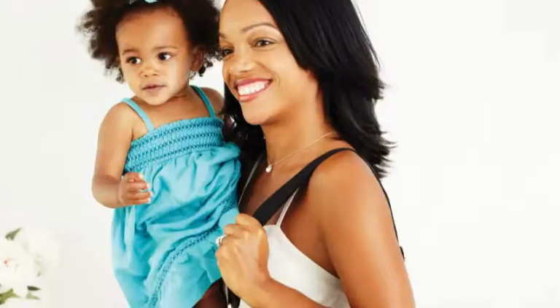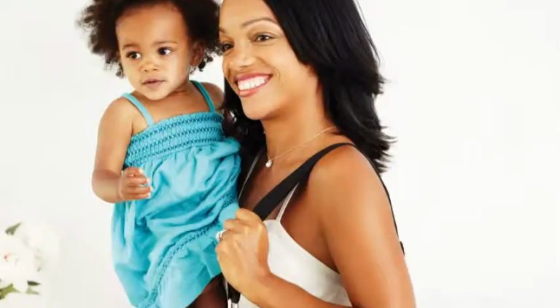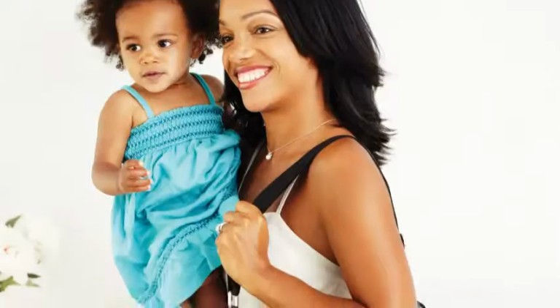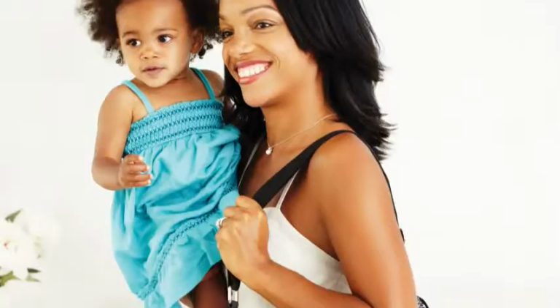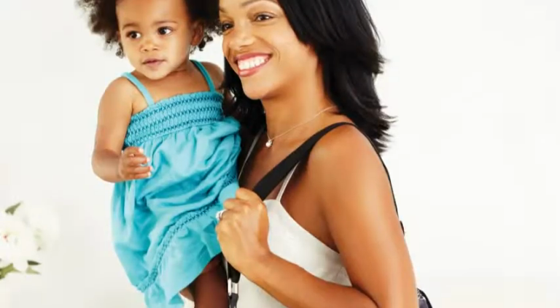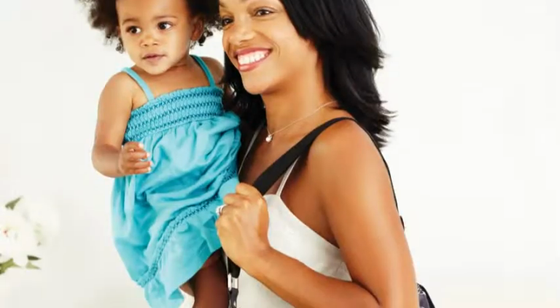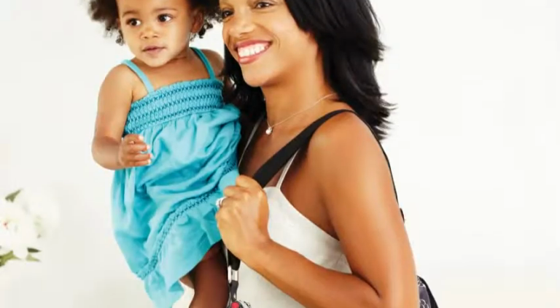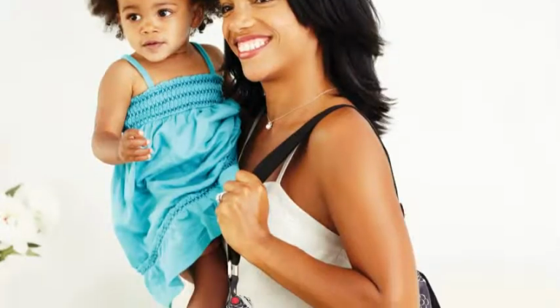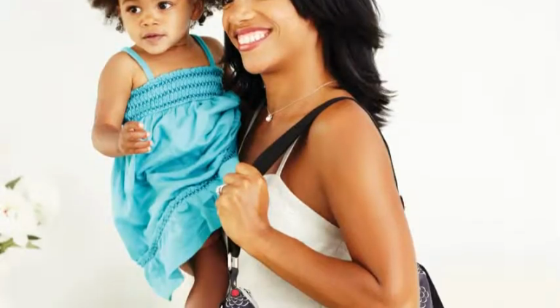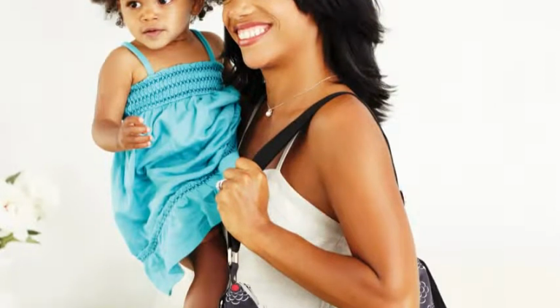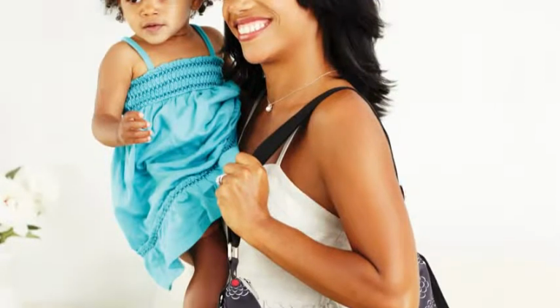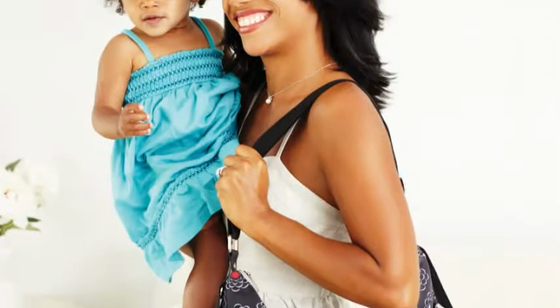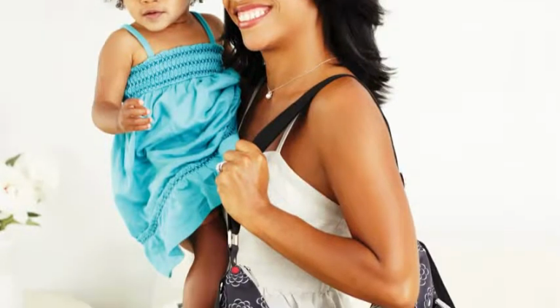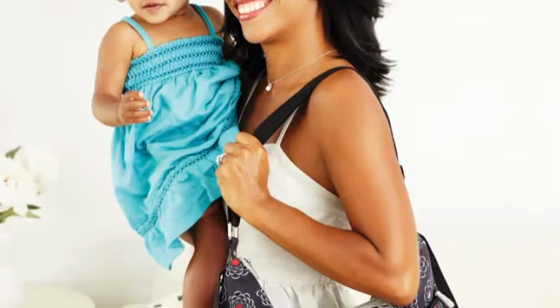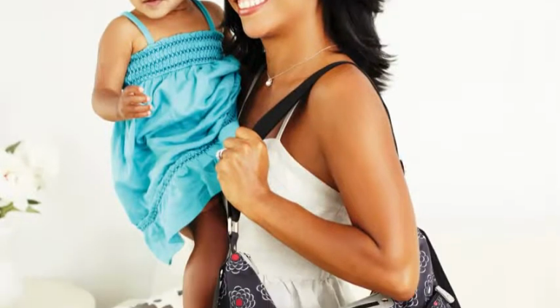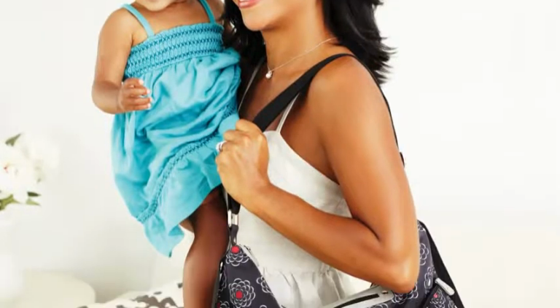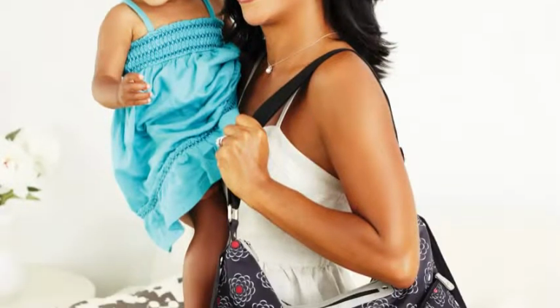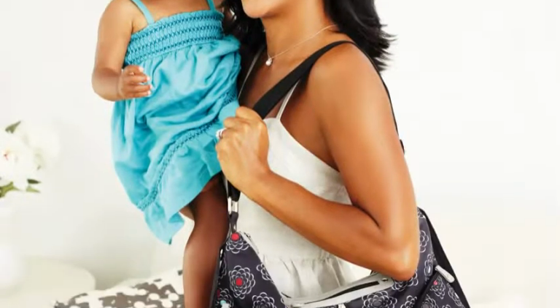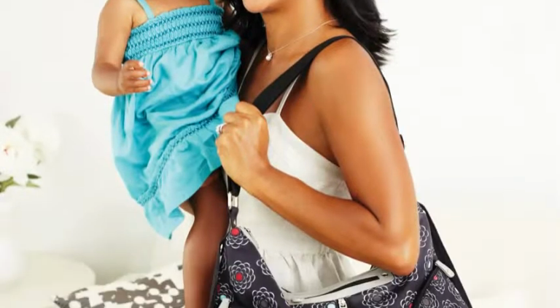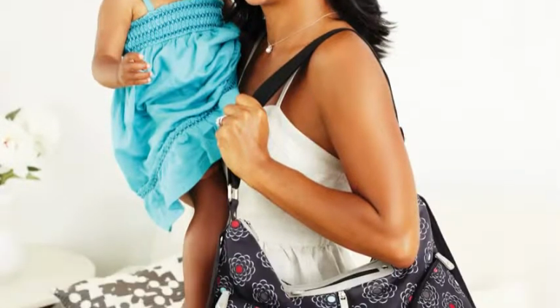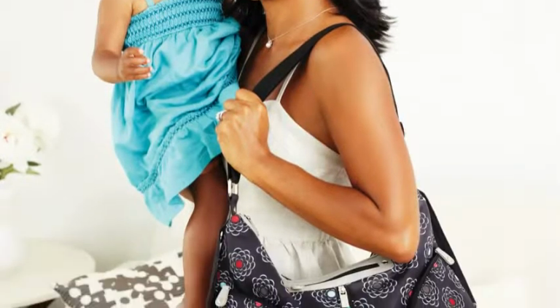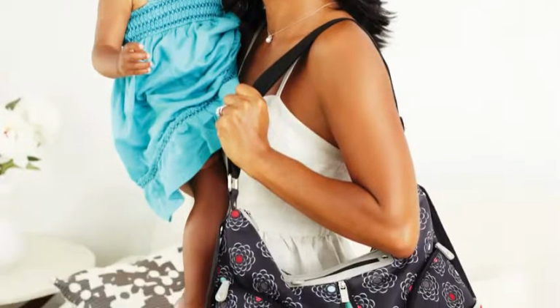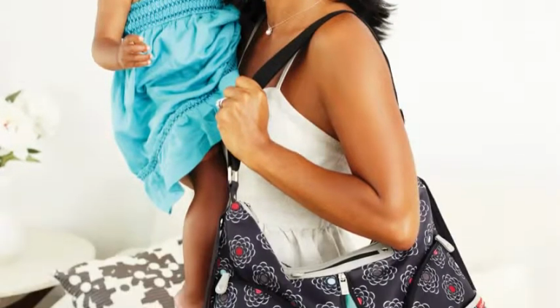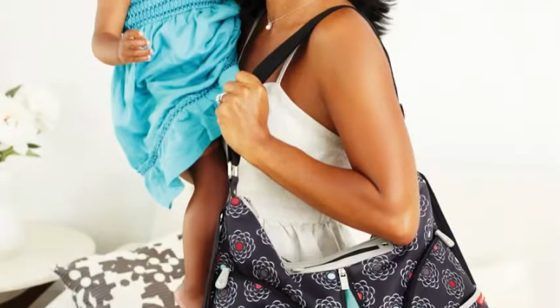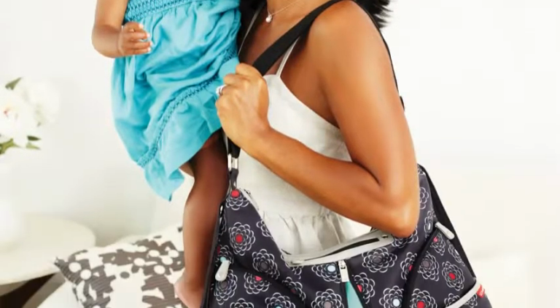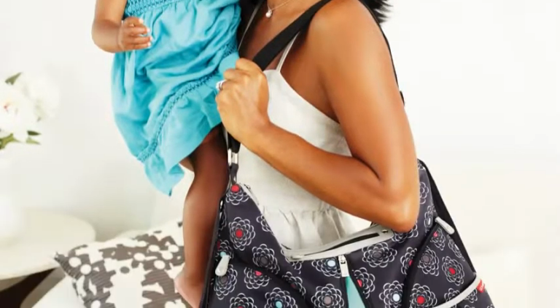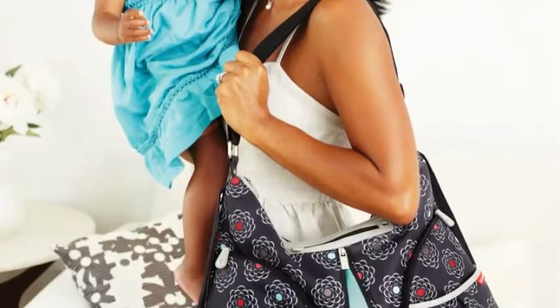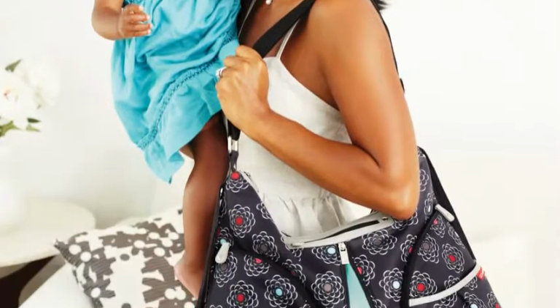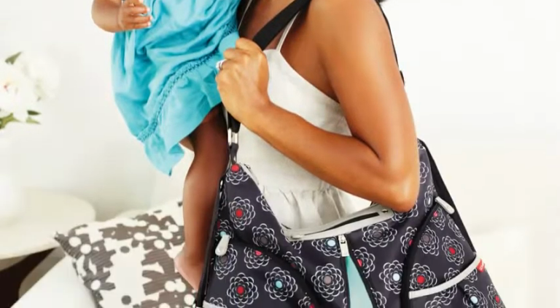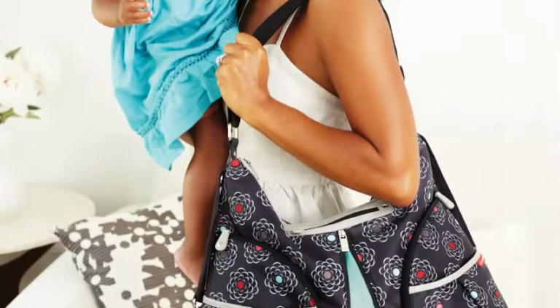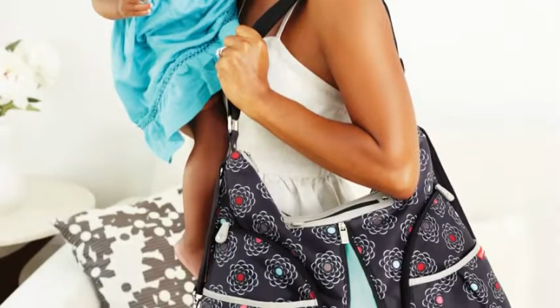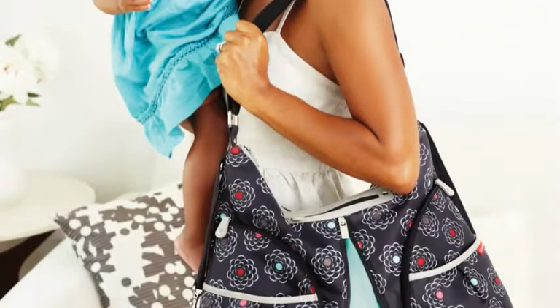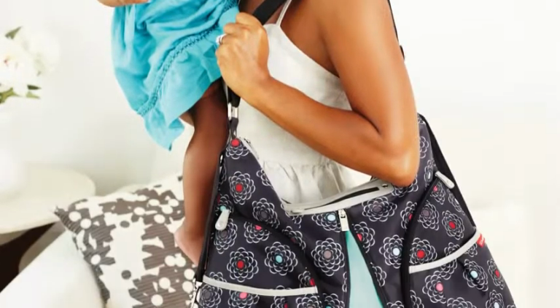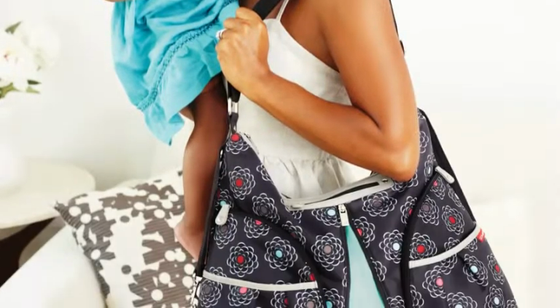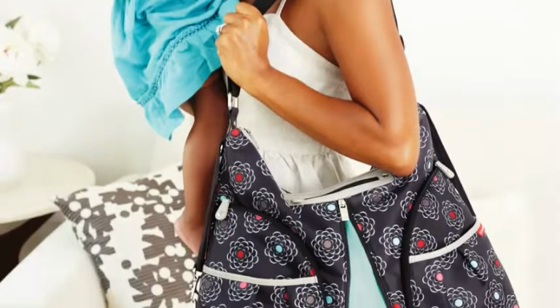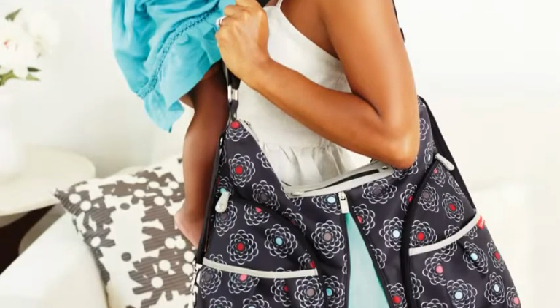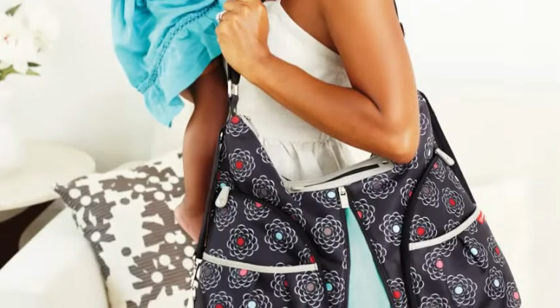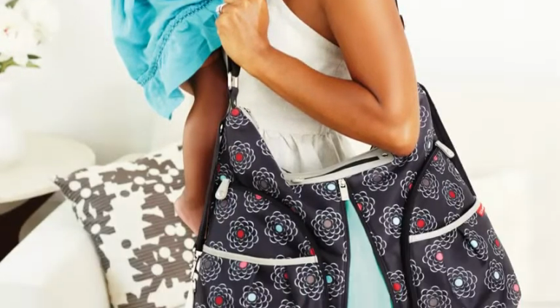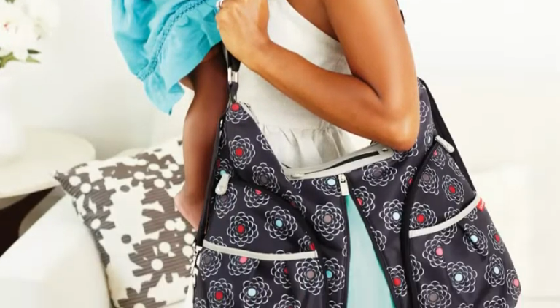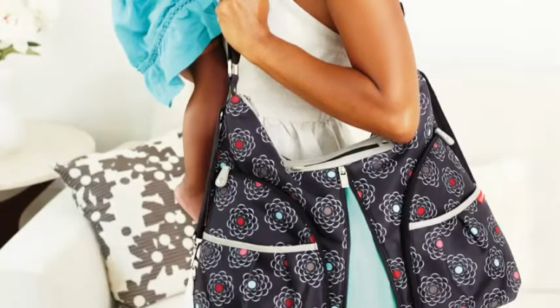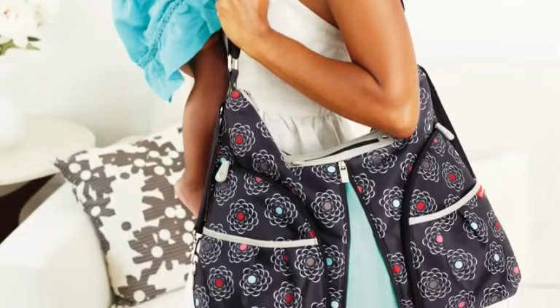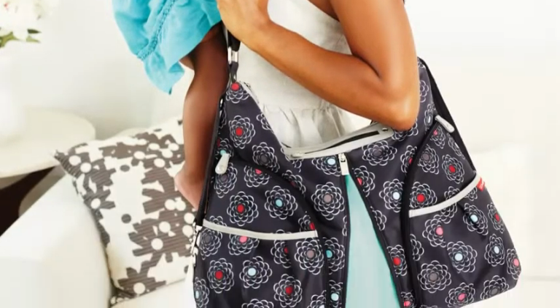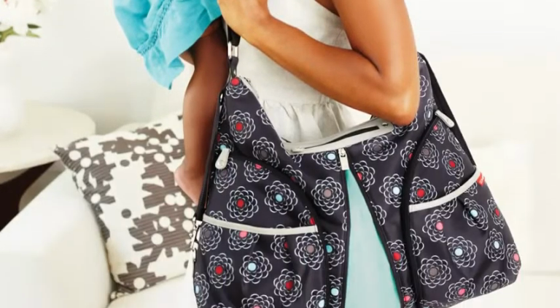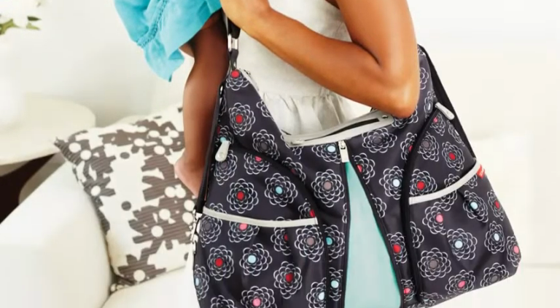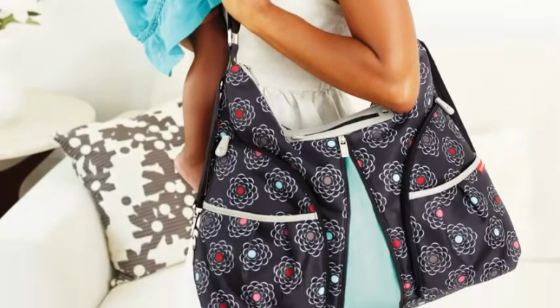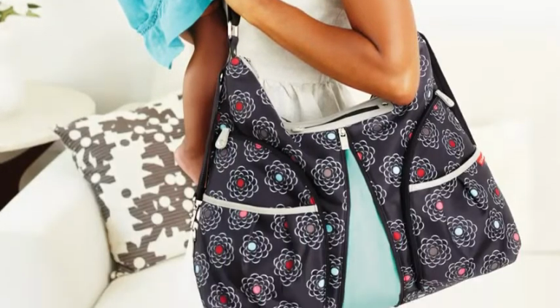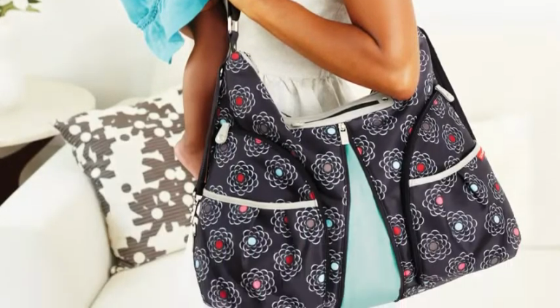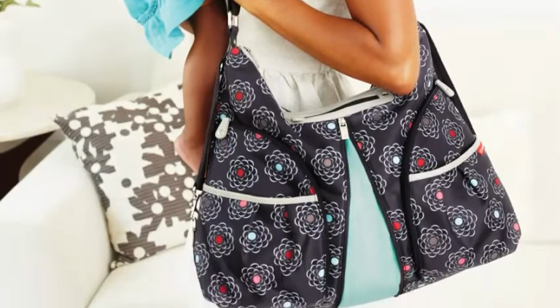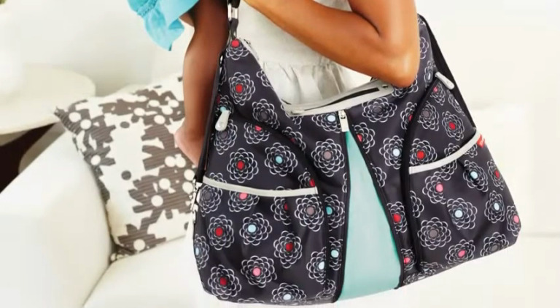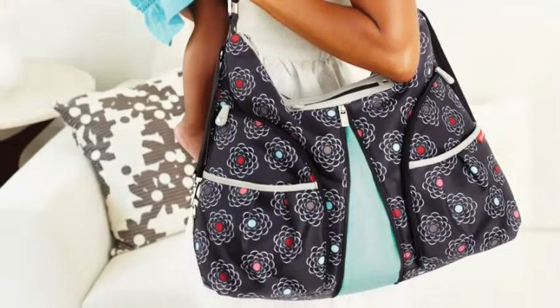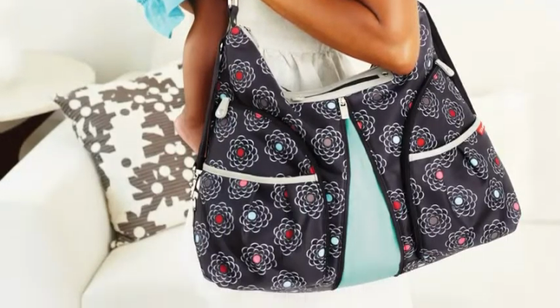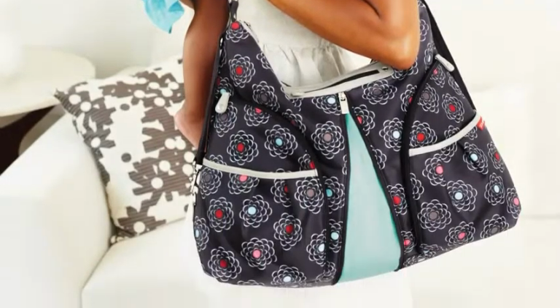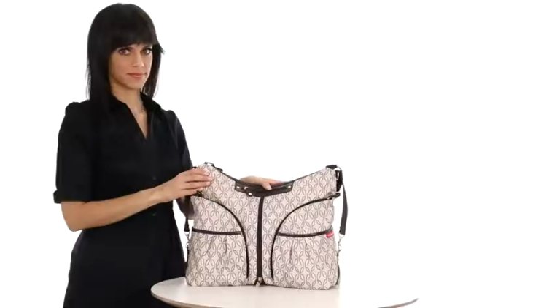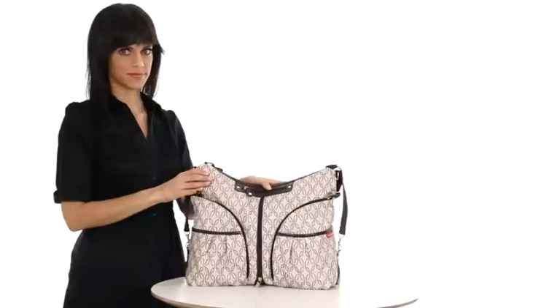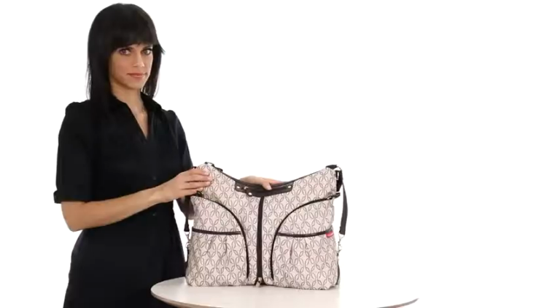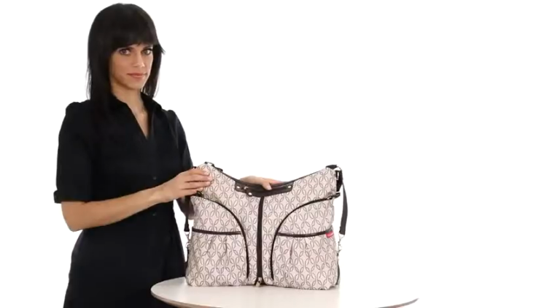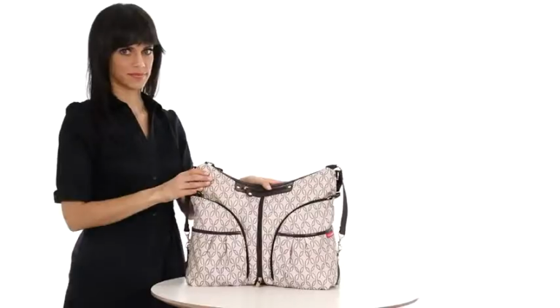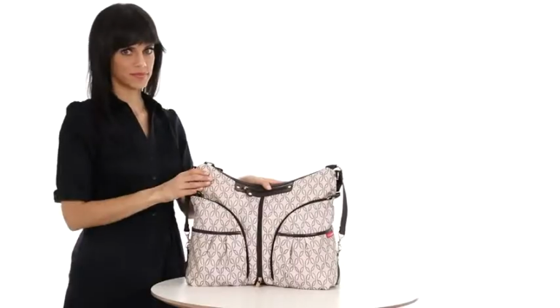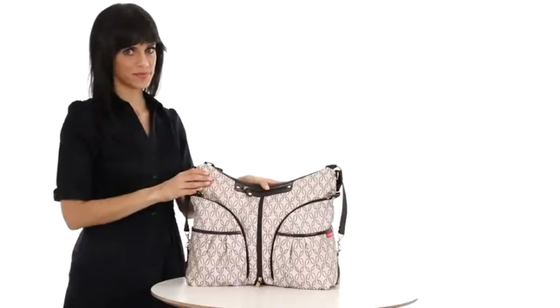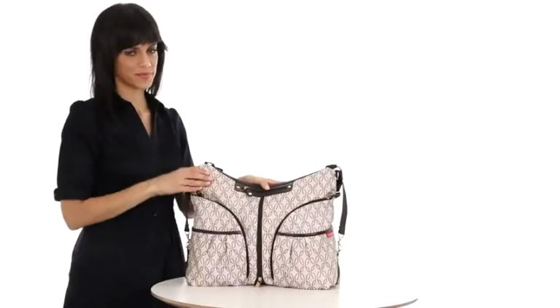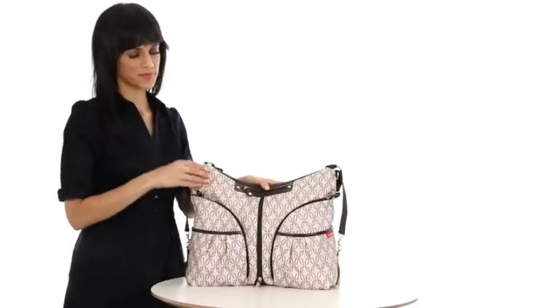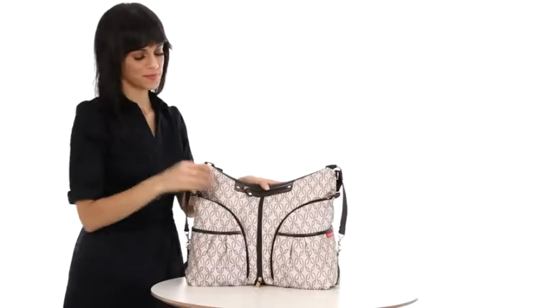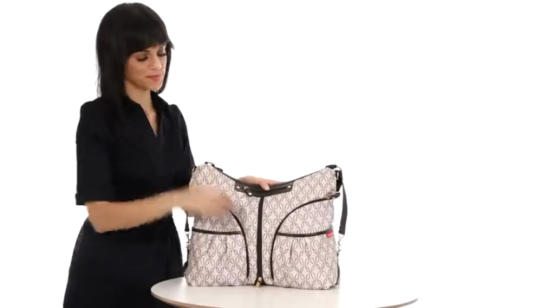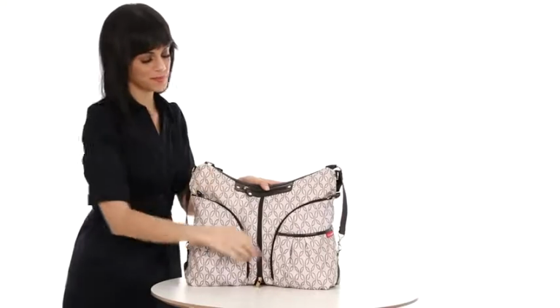Versa is the high-style diaper bag that keeps up with you and baby through errands, playdates, work, and even the gym.